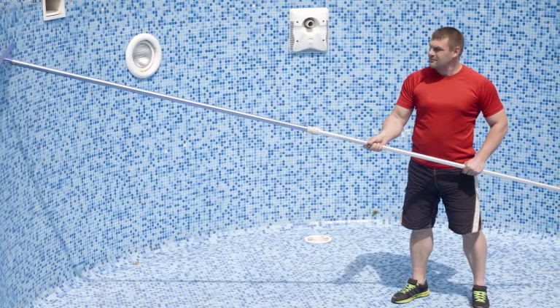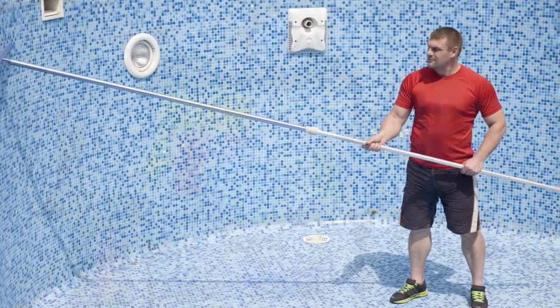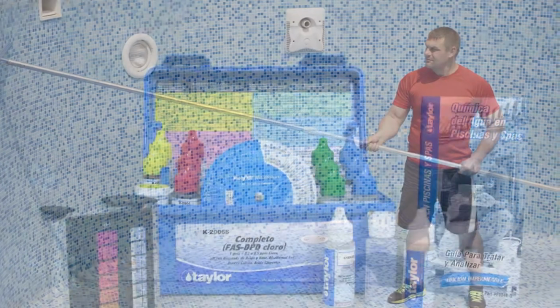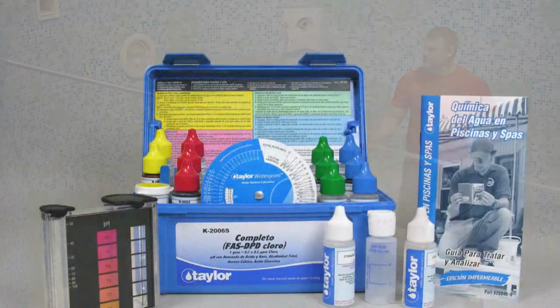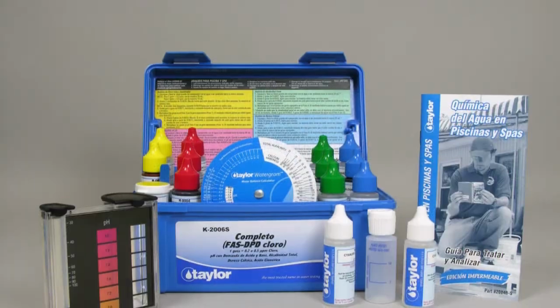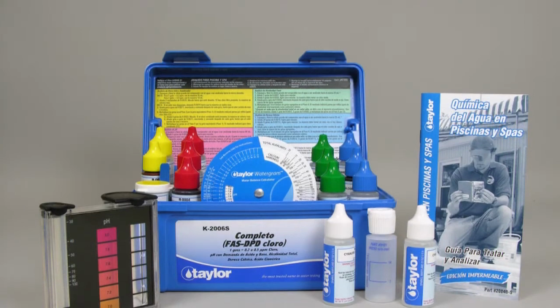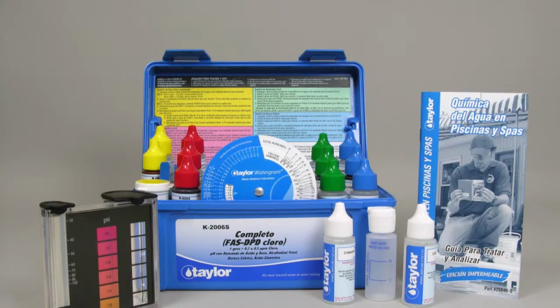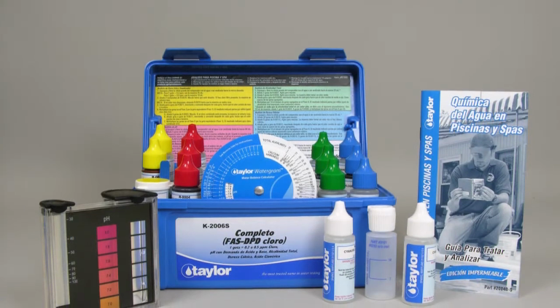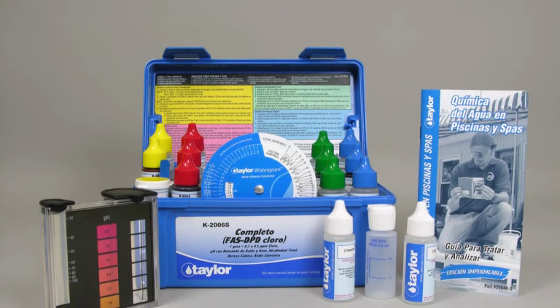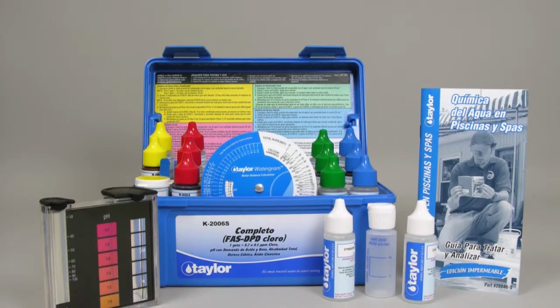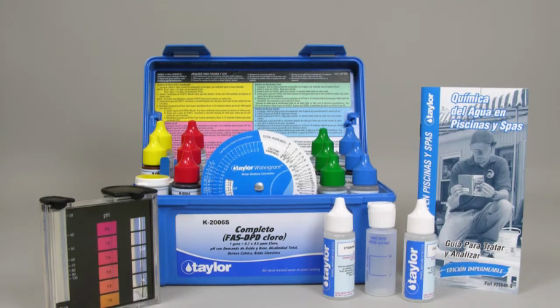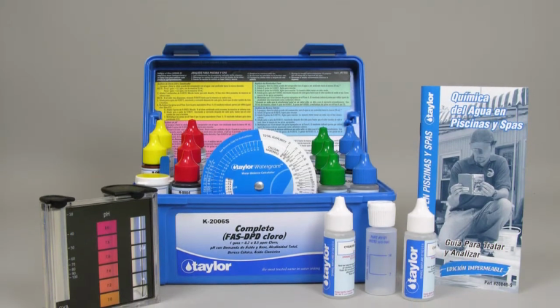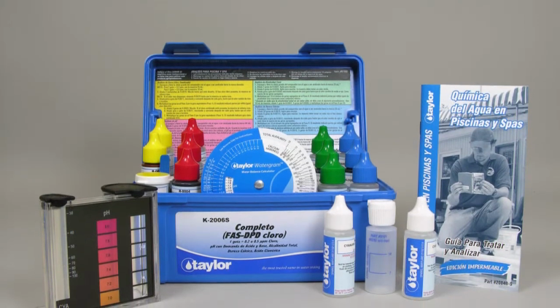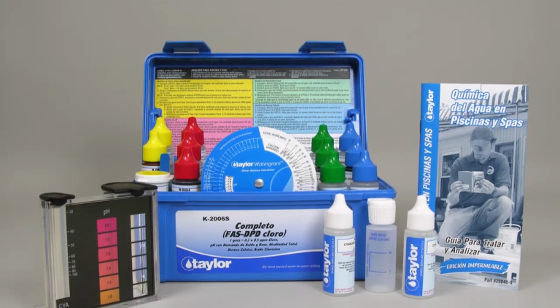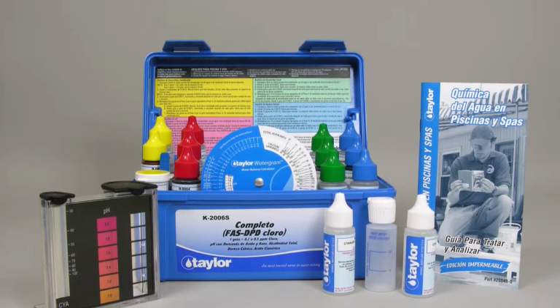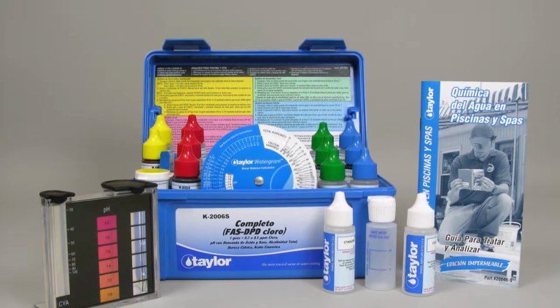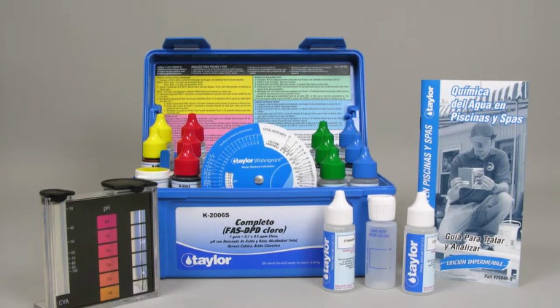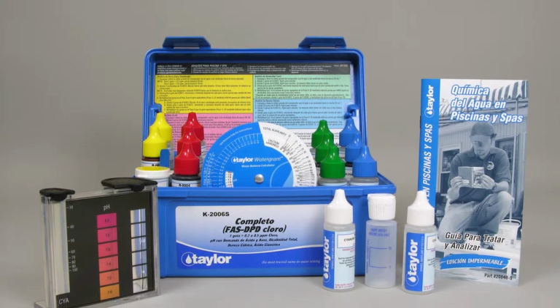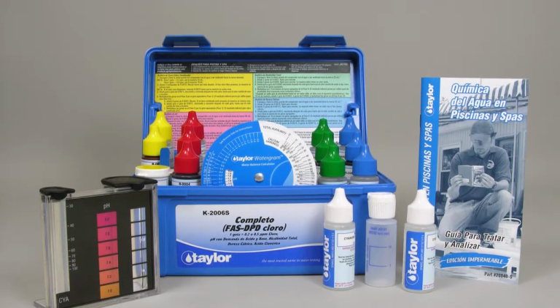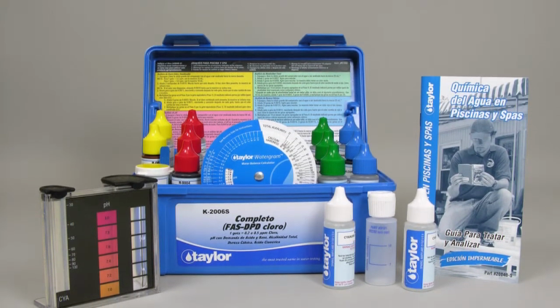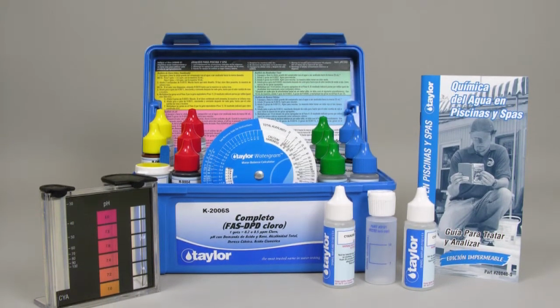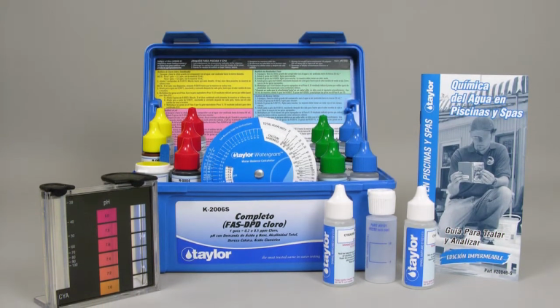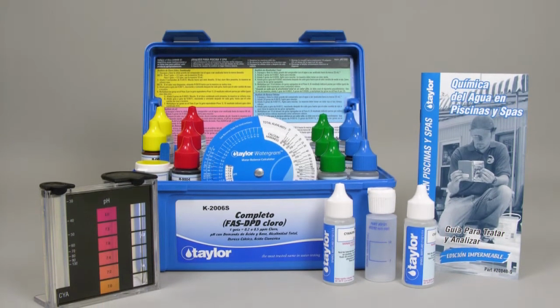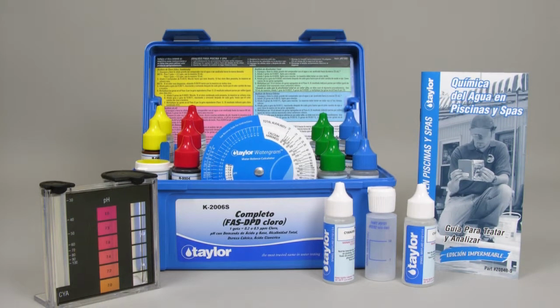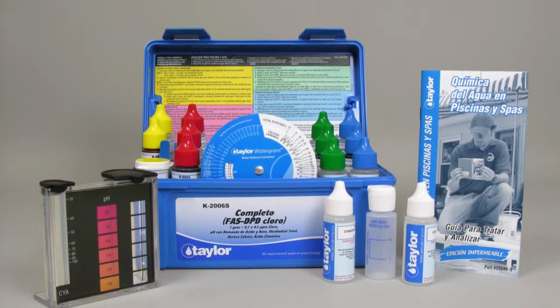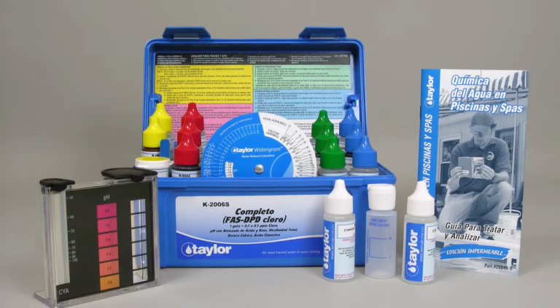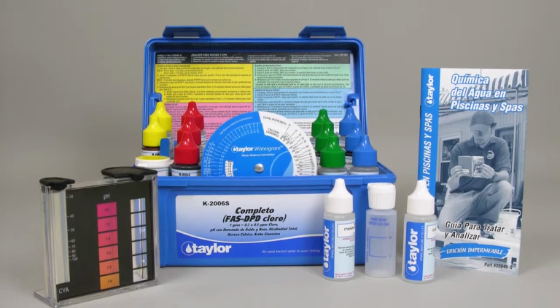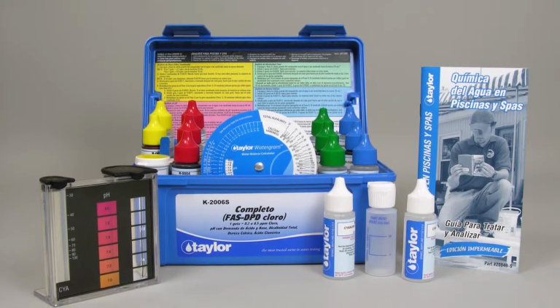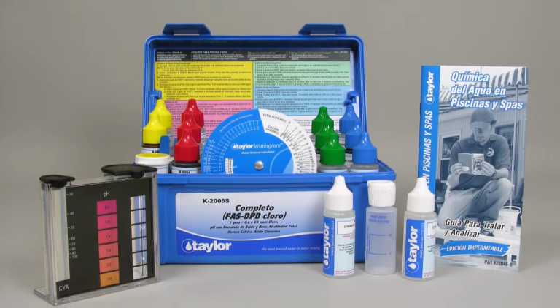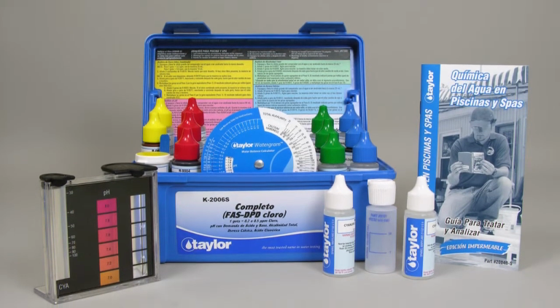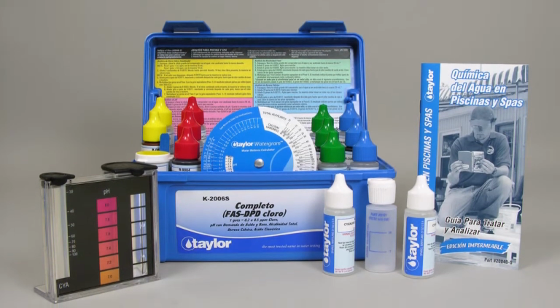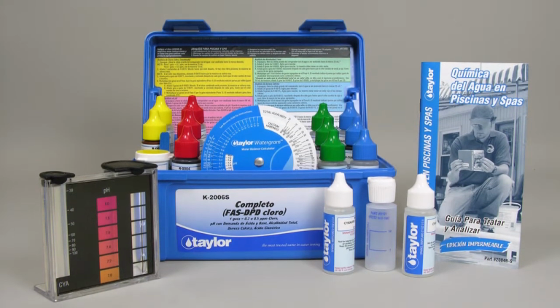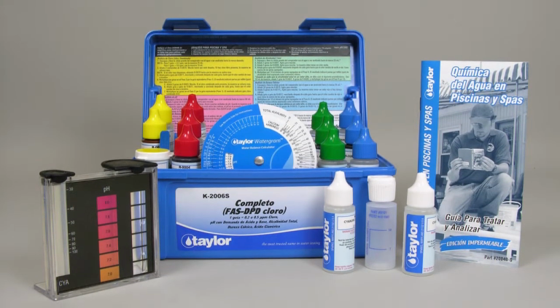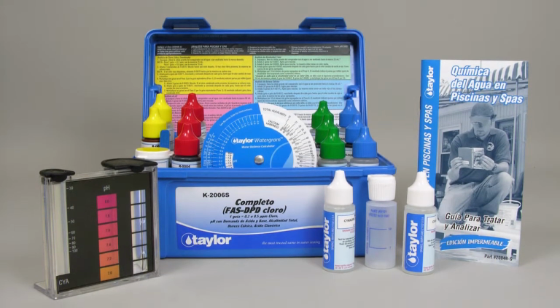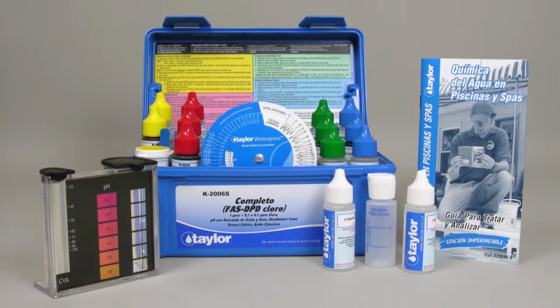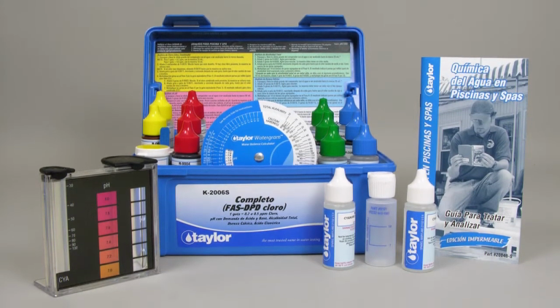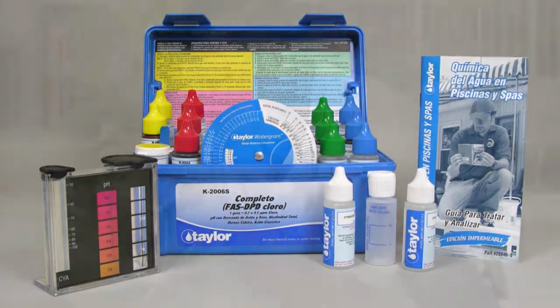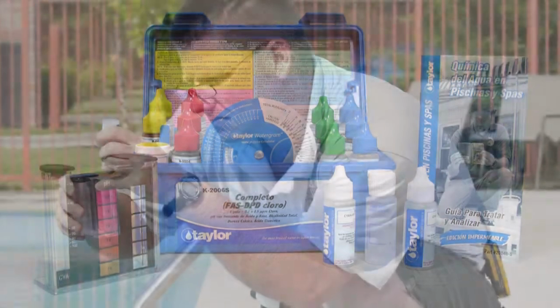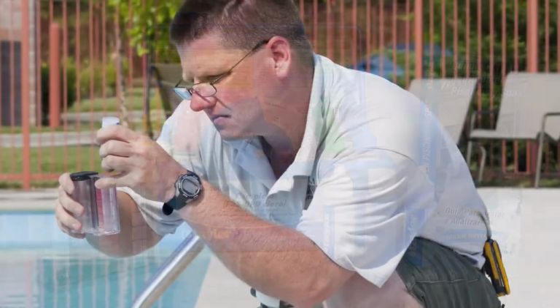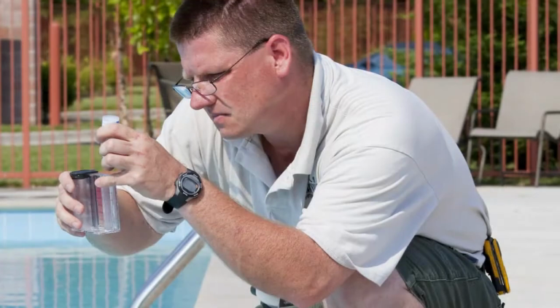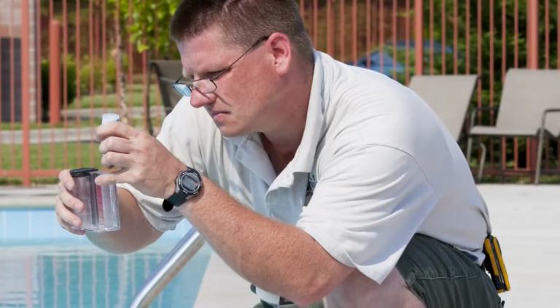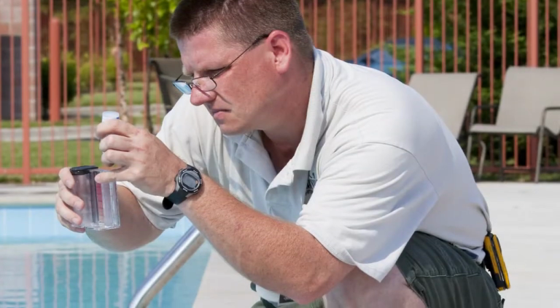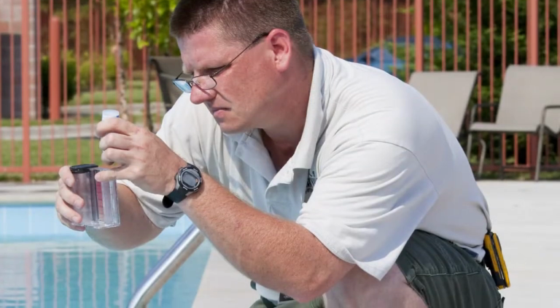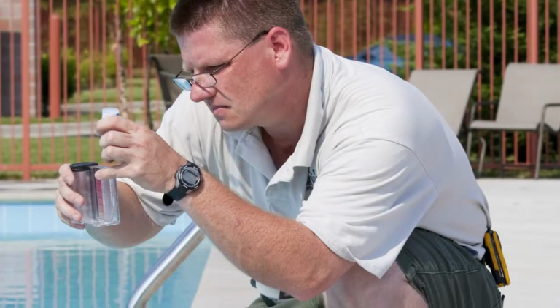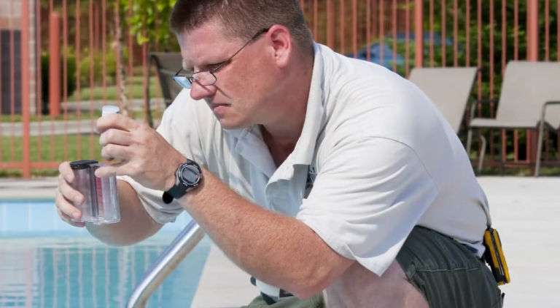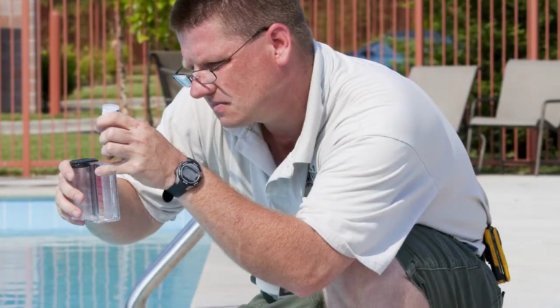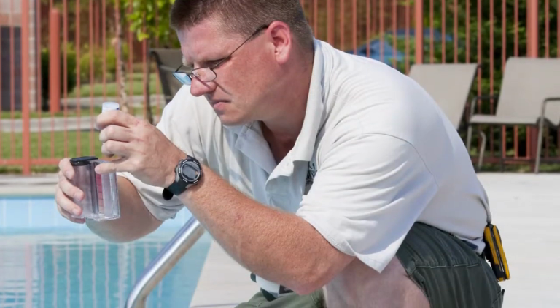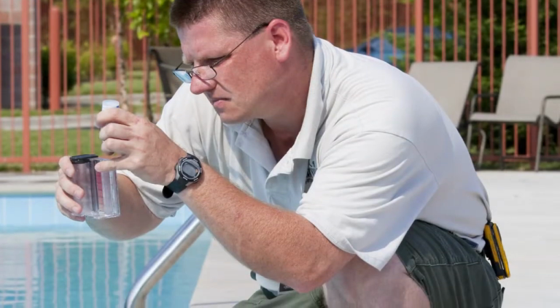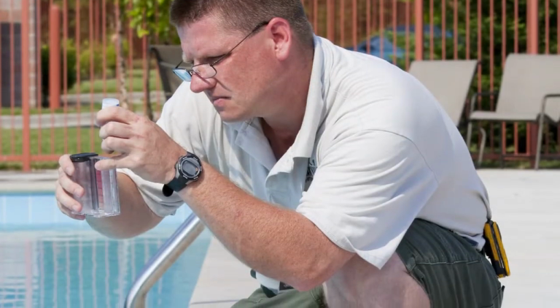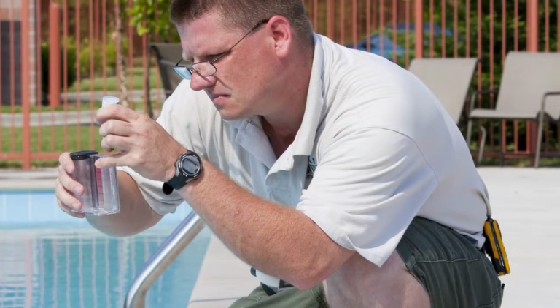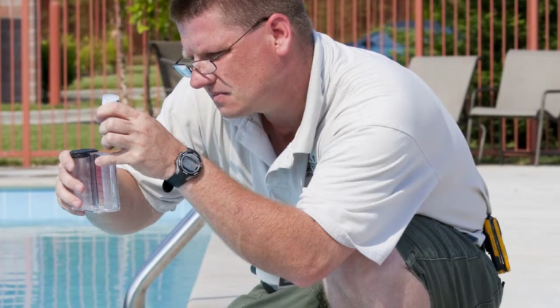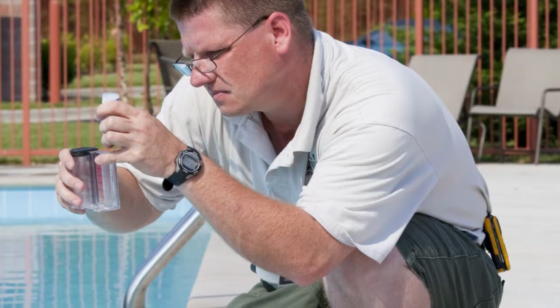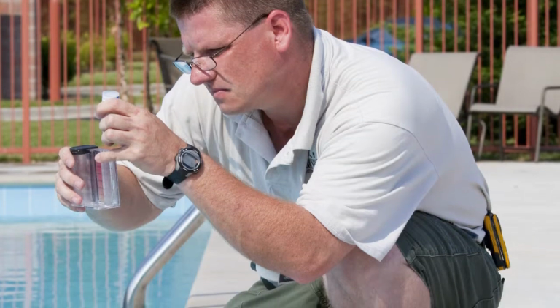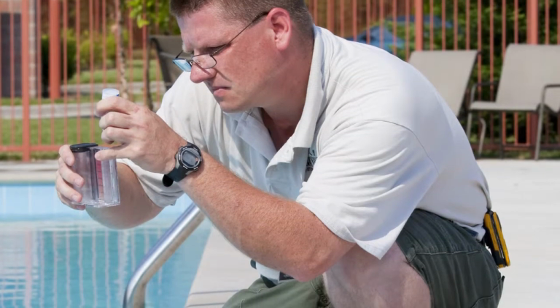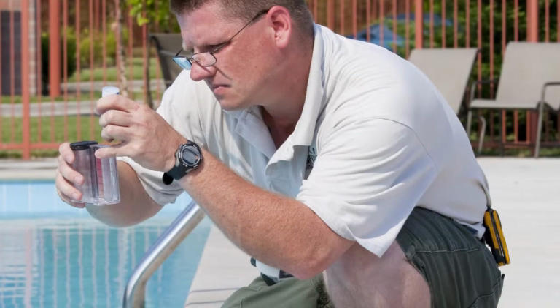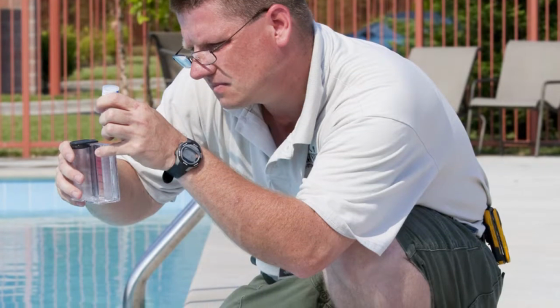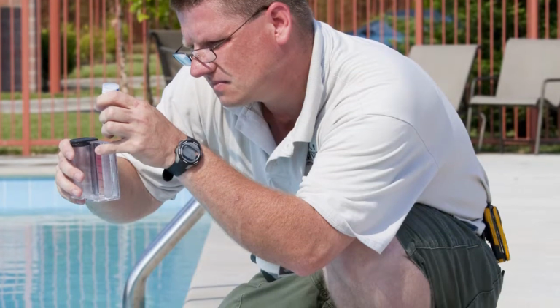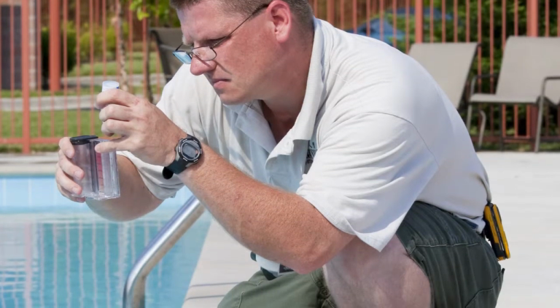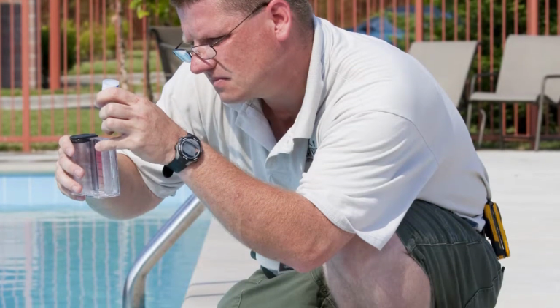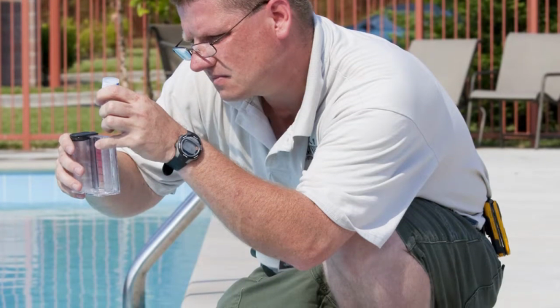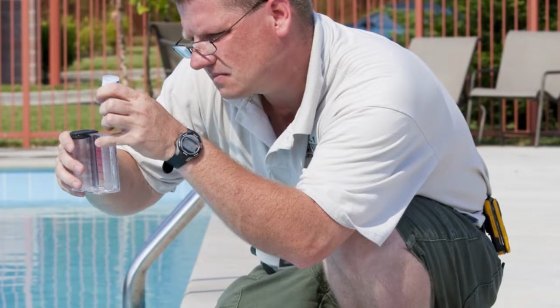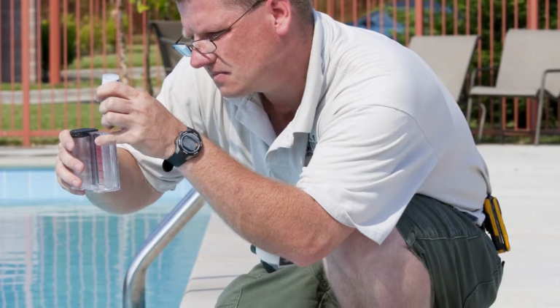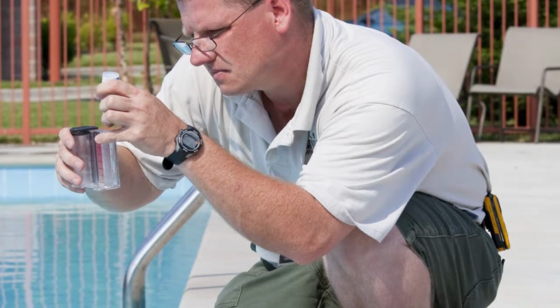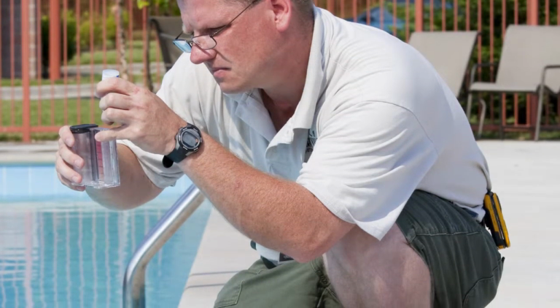The first step to maintain water chemistry is to invest in a quality test kit. With good test data, it will be much easier to keep your water balanced.